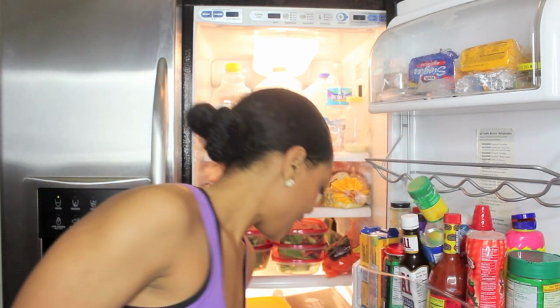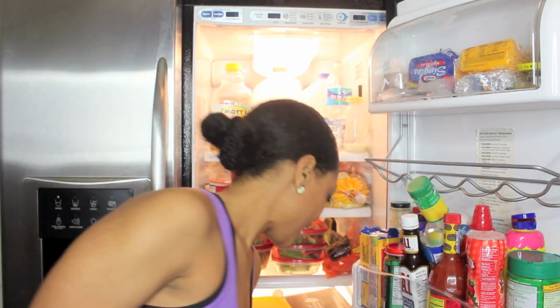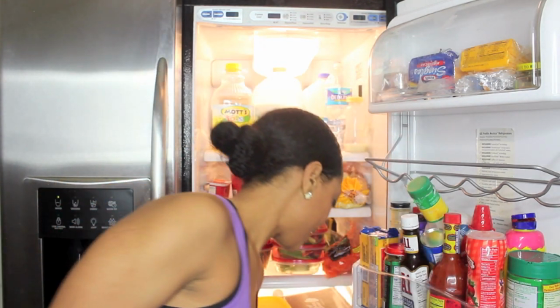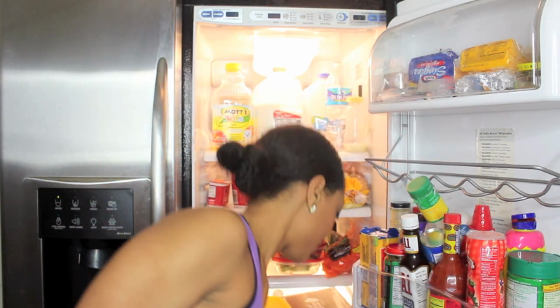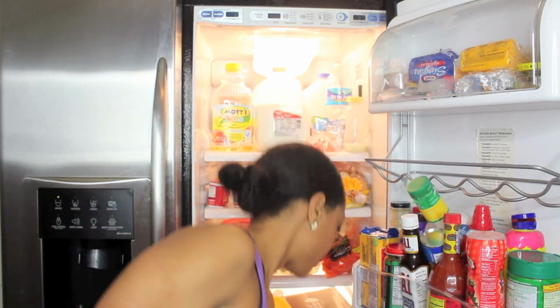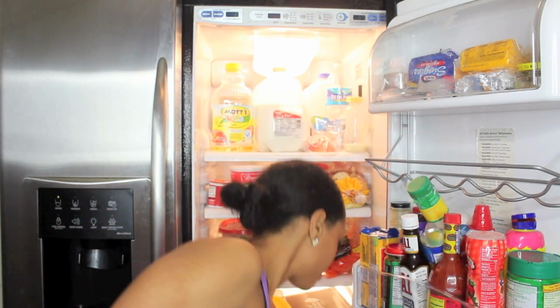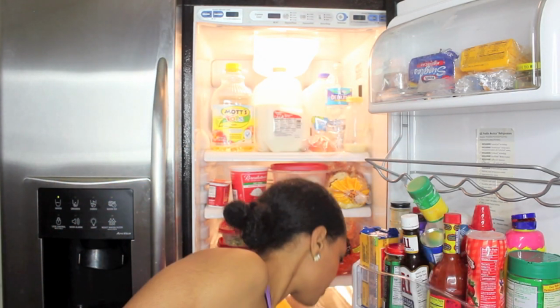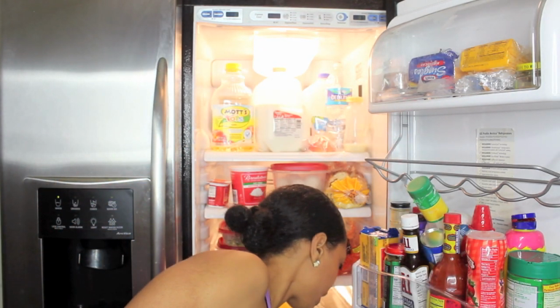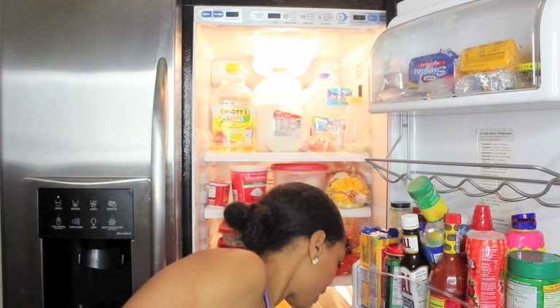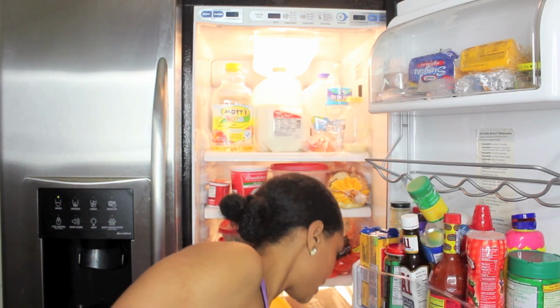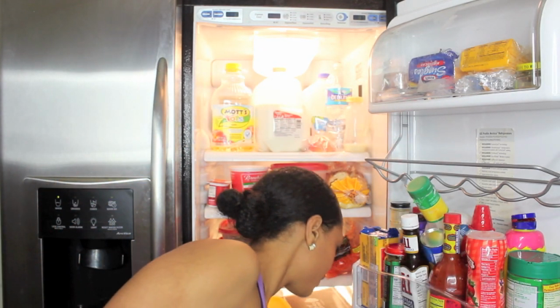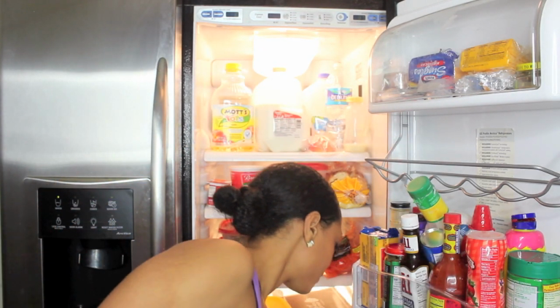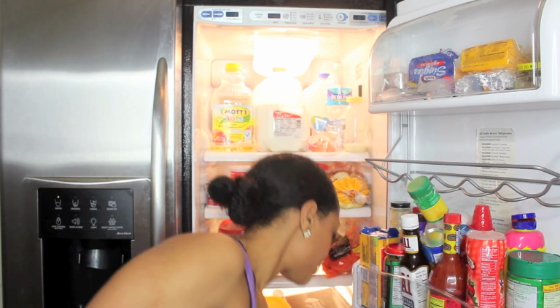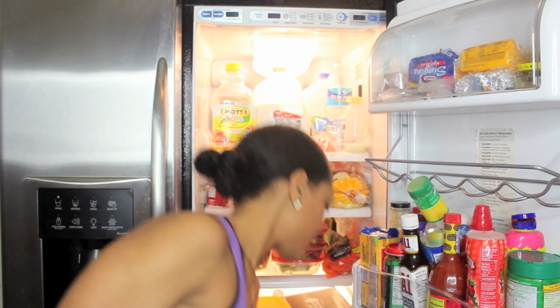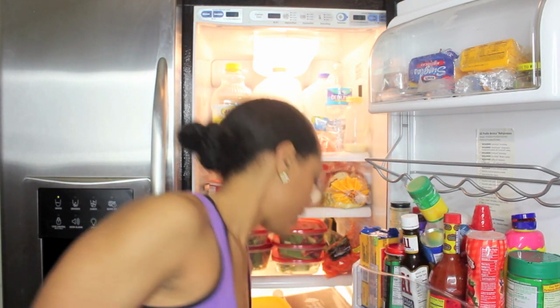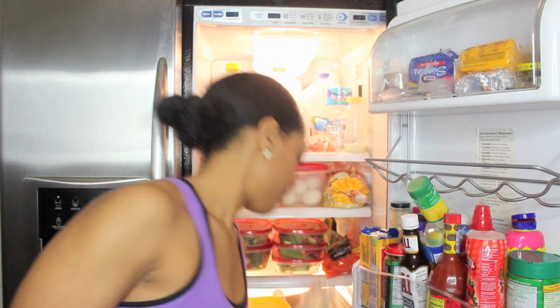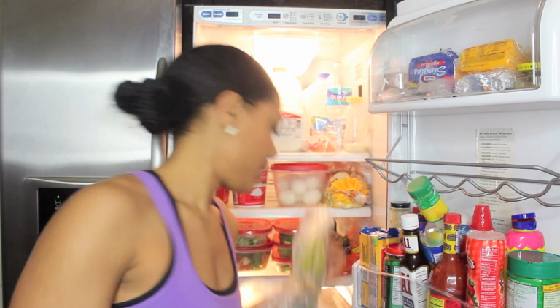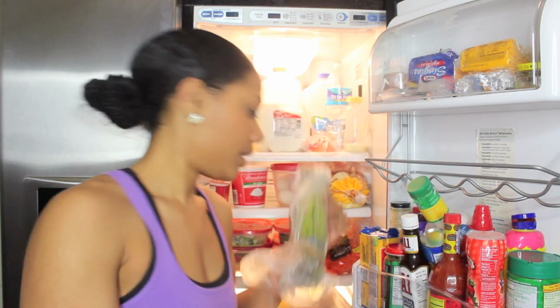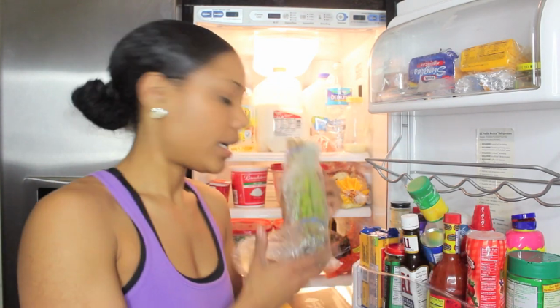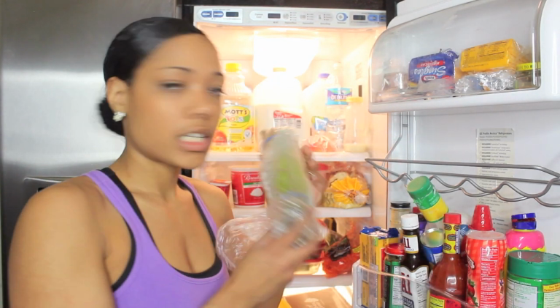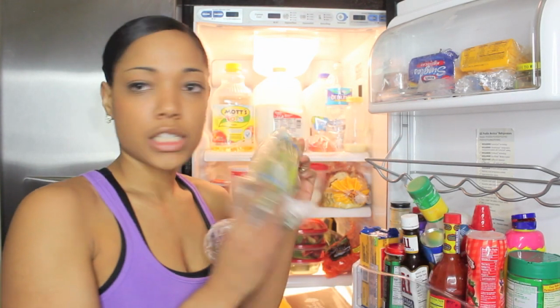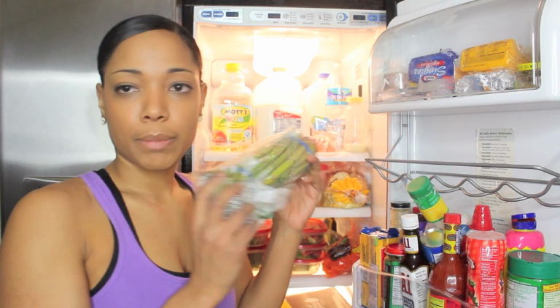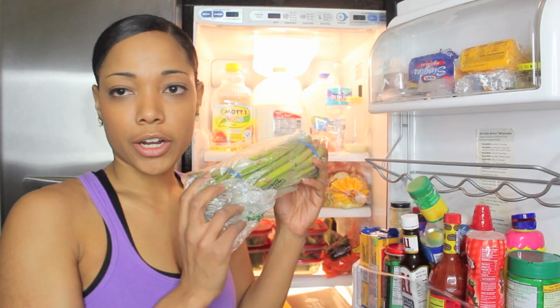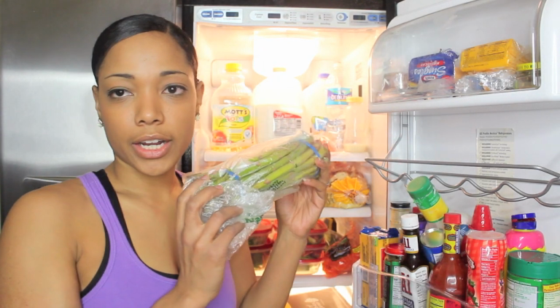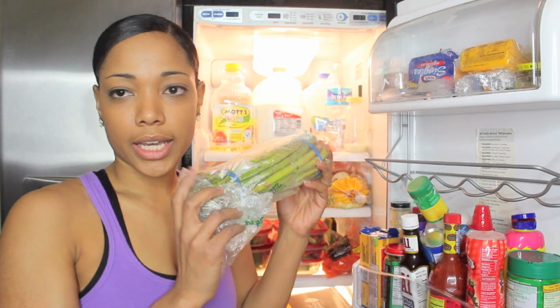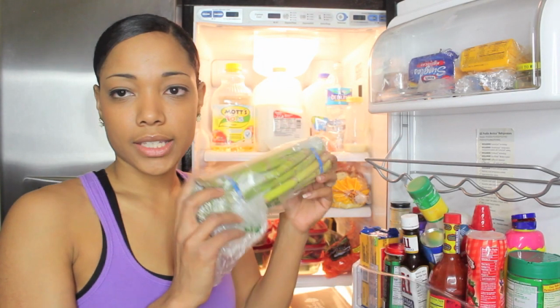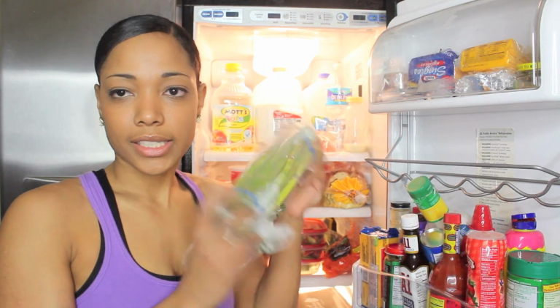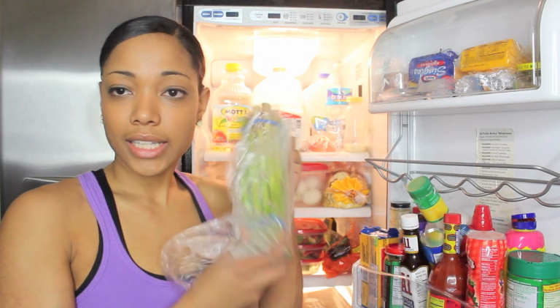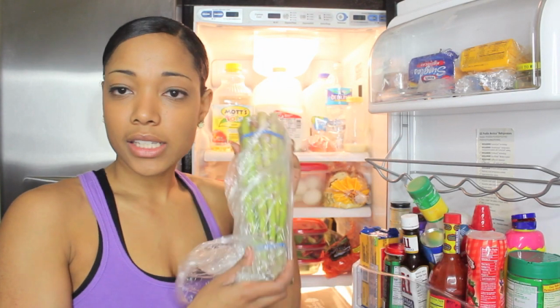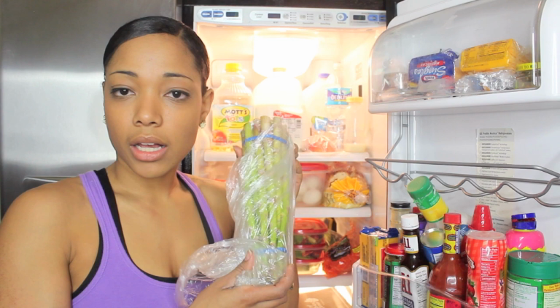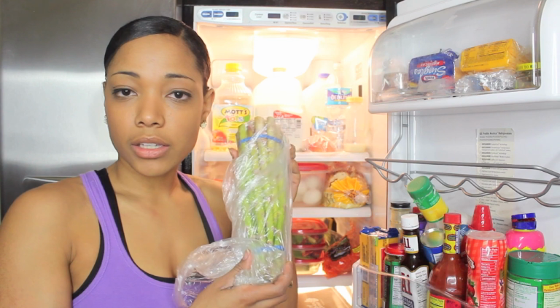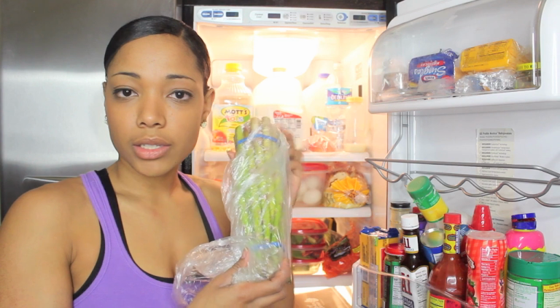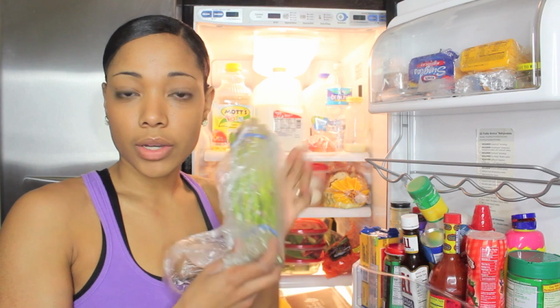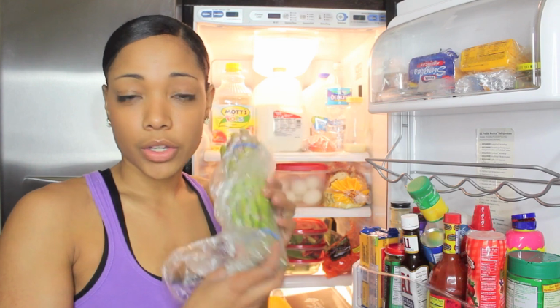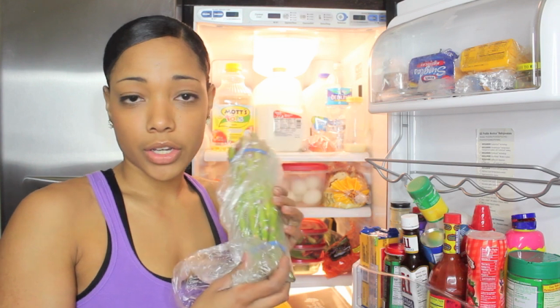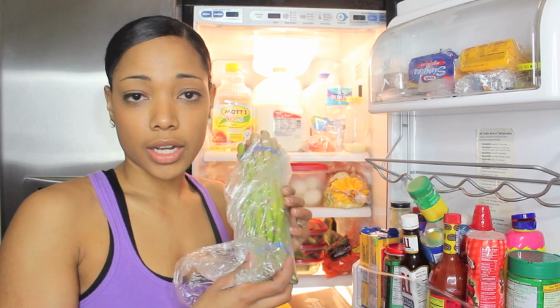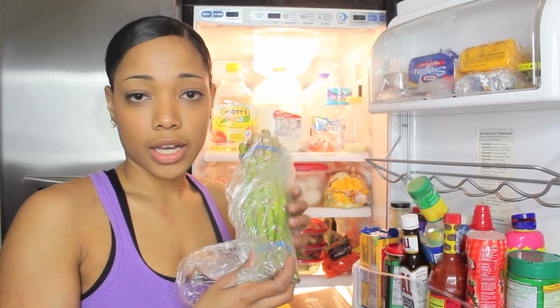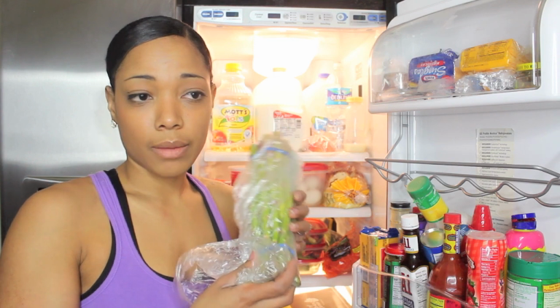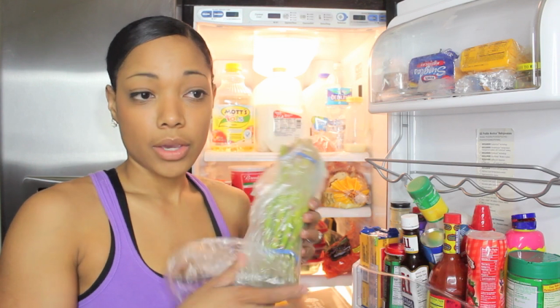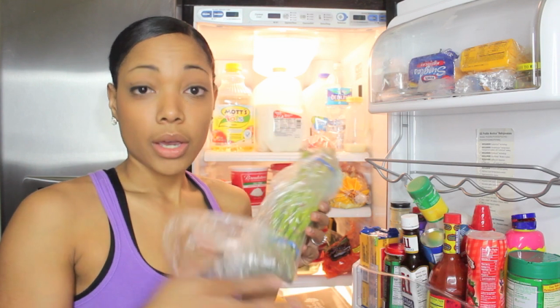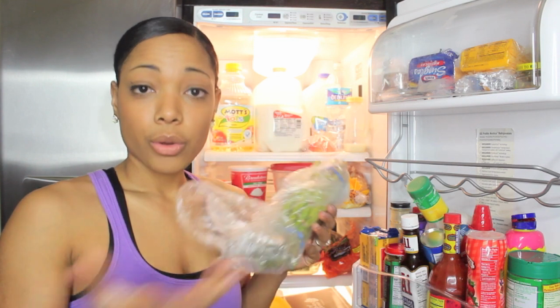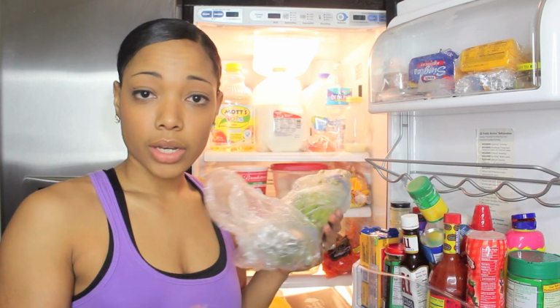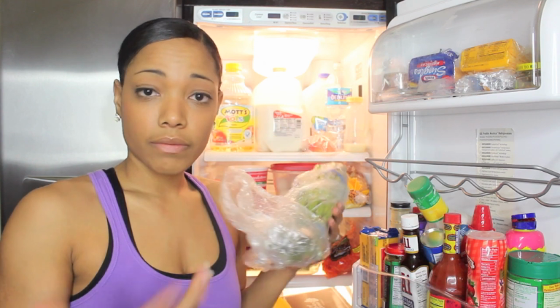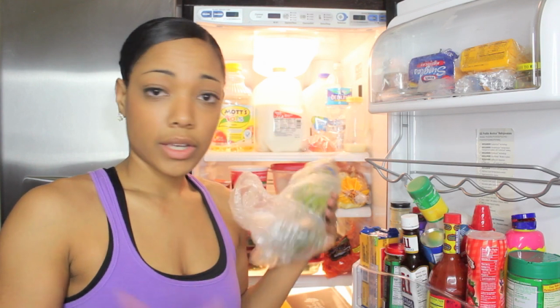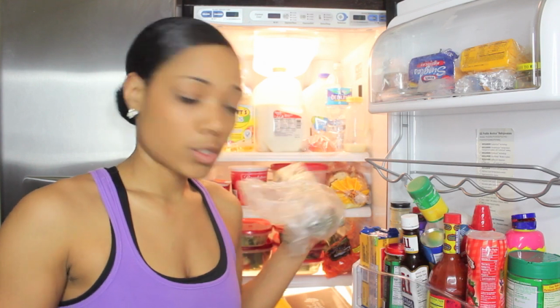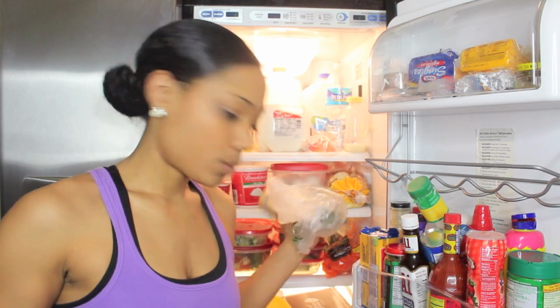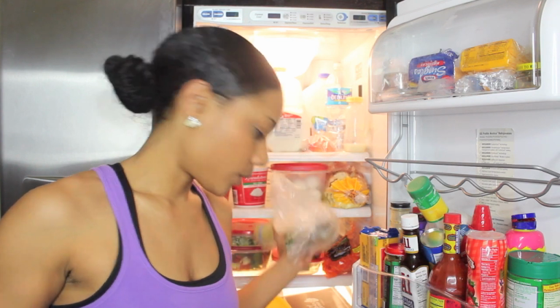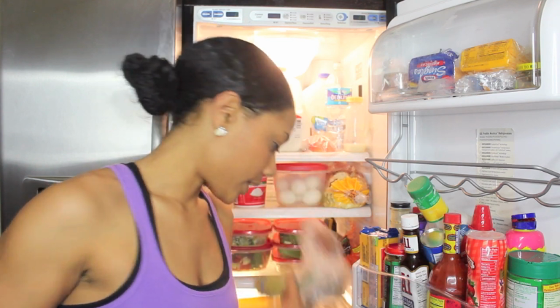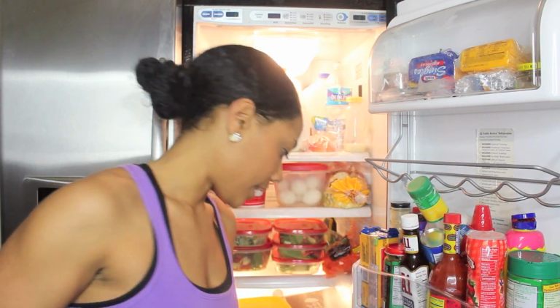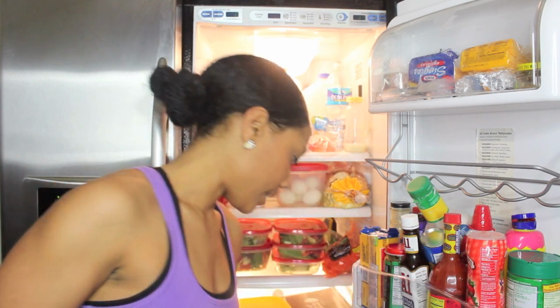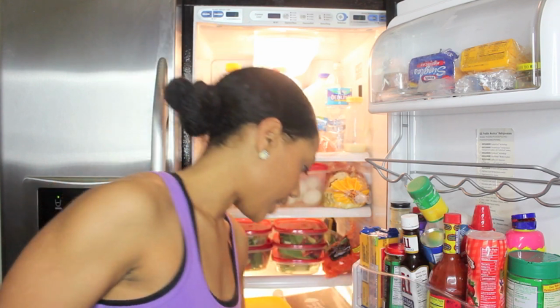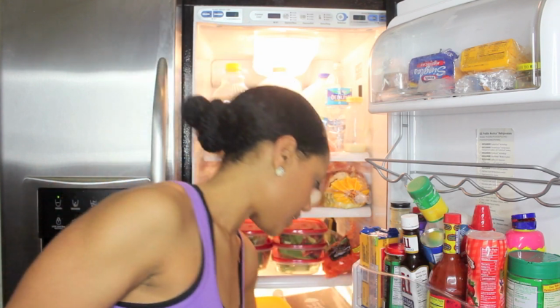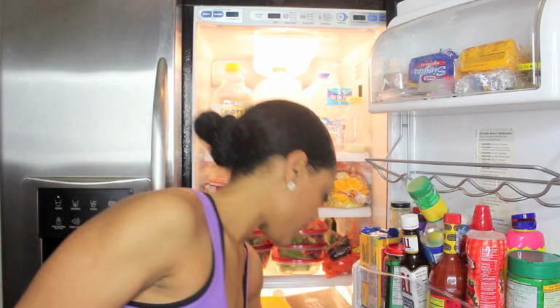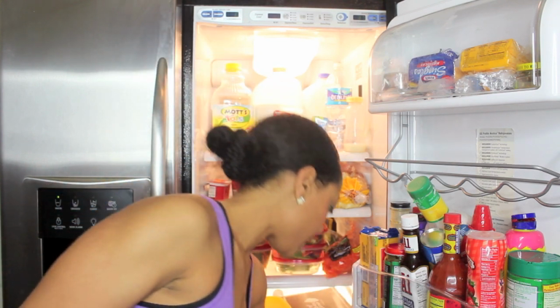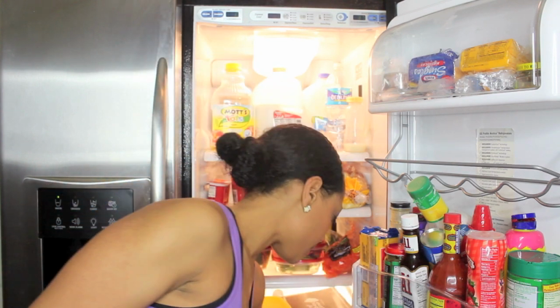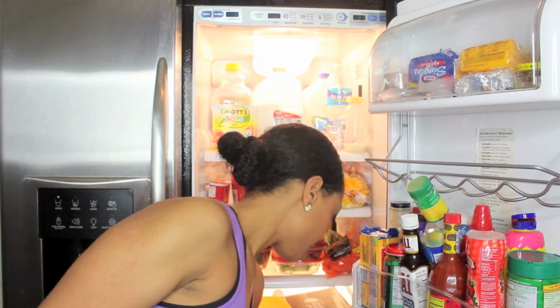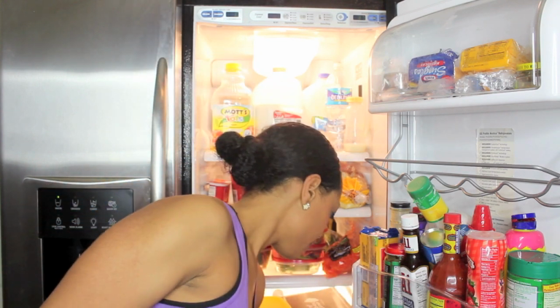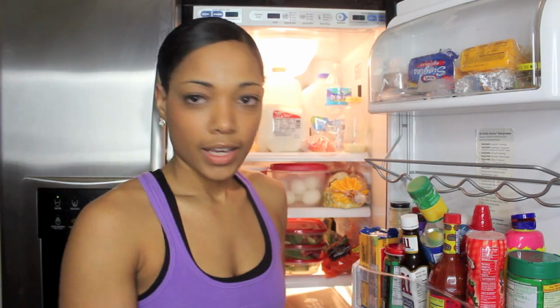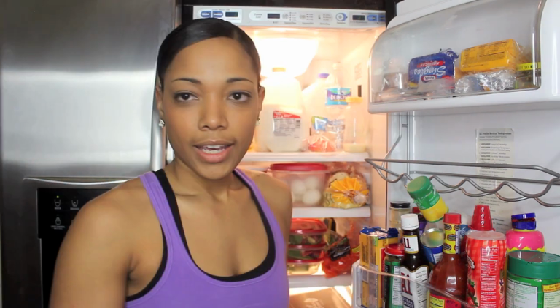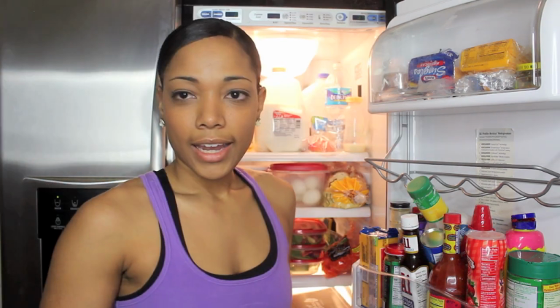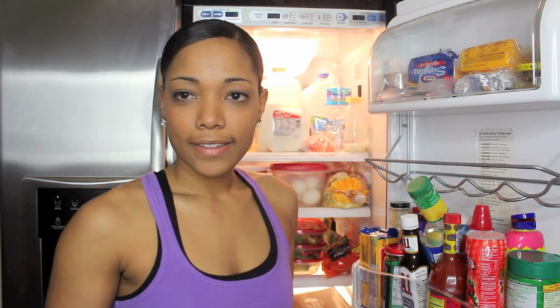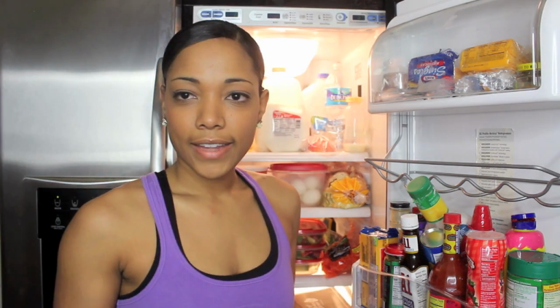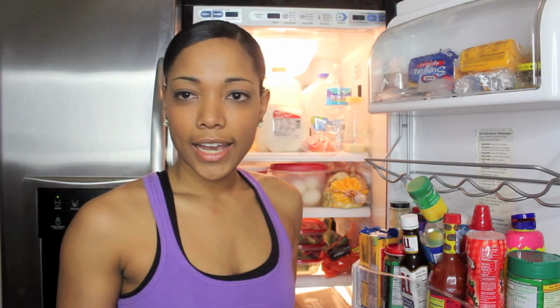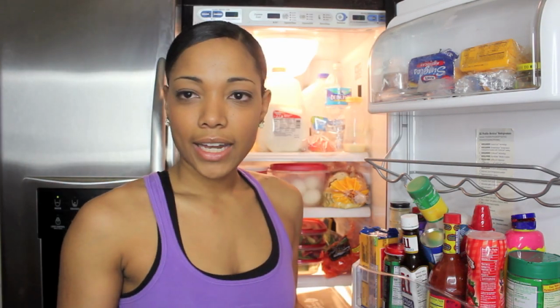We also have some asparagus, because that's also a good green vegetable that I like to eat.